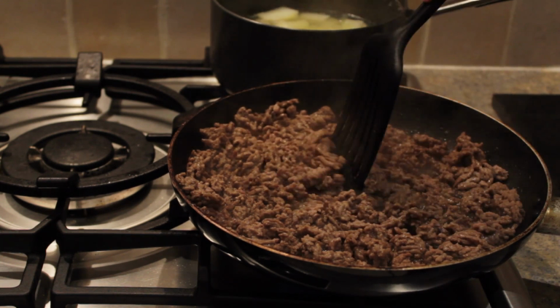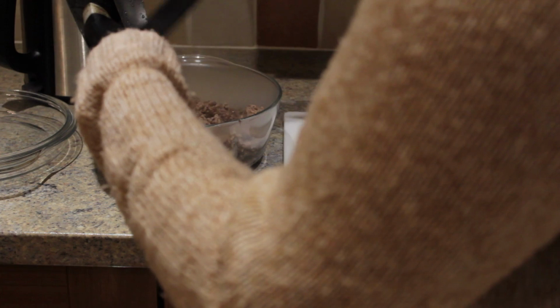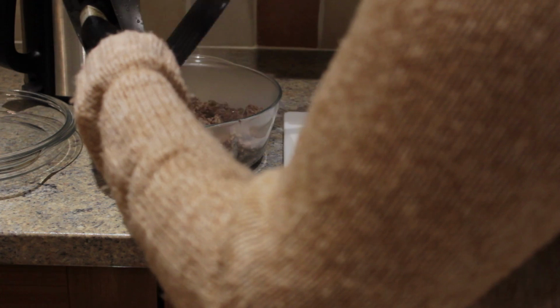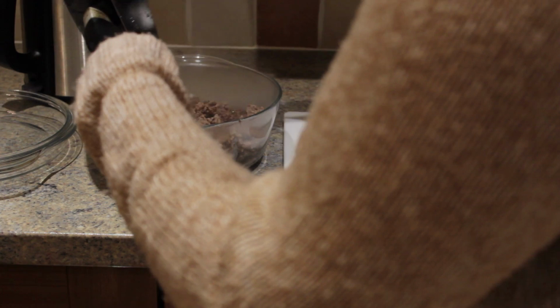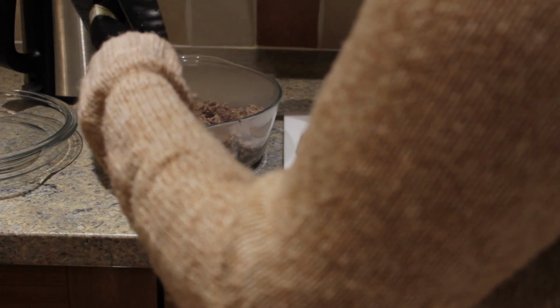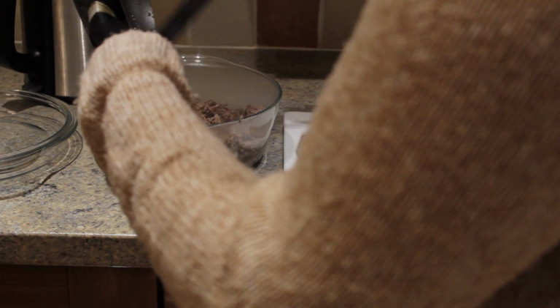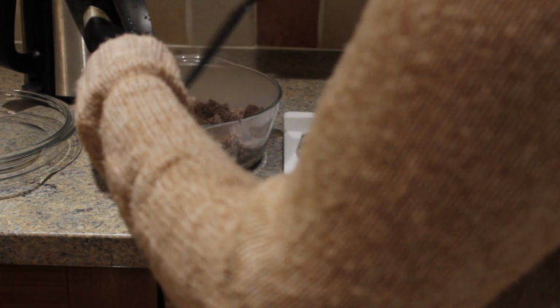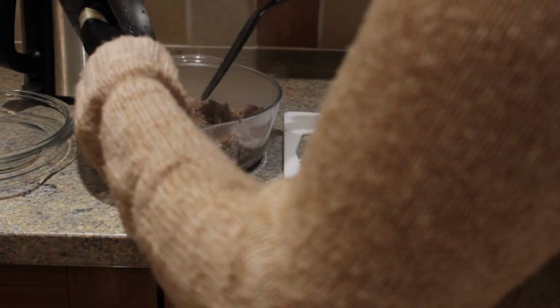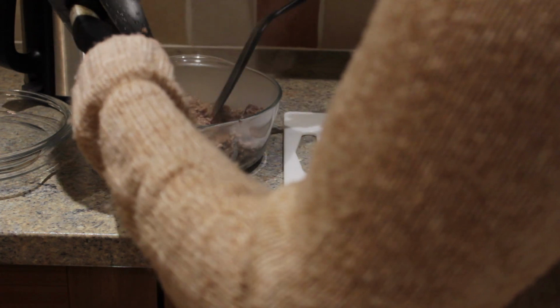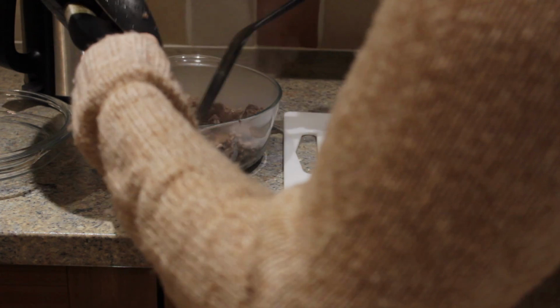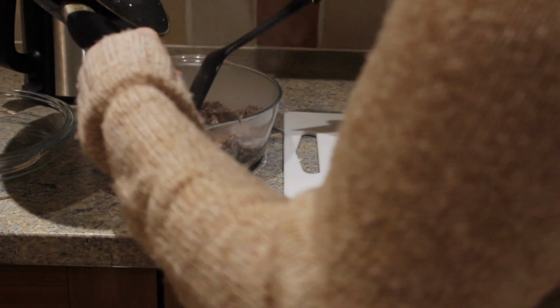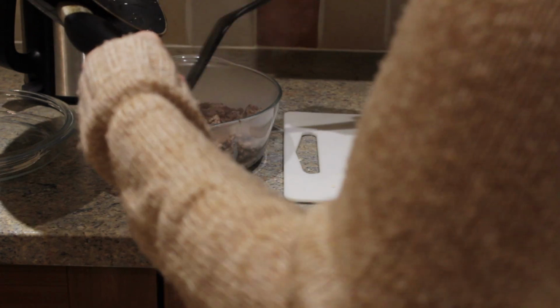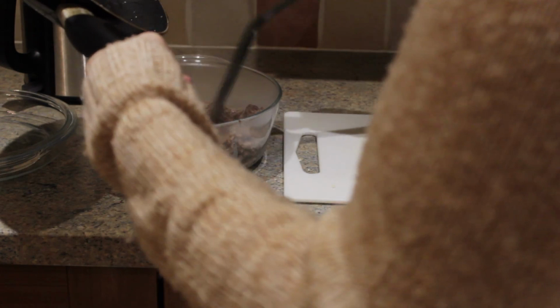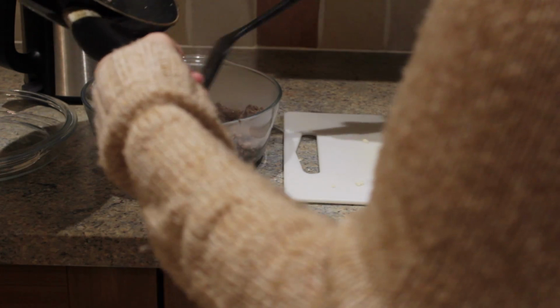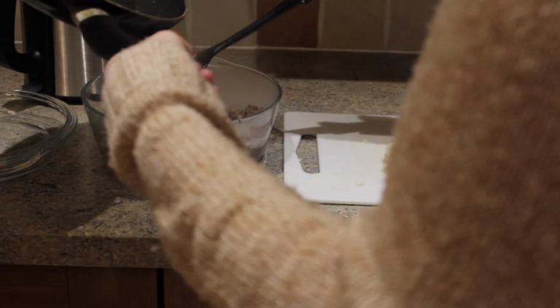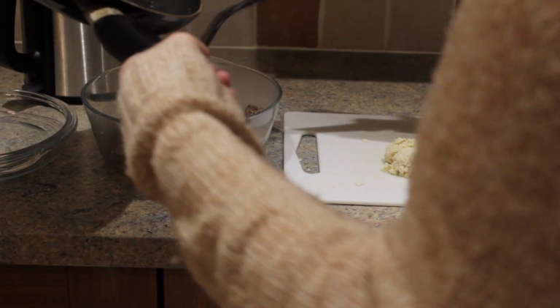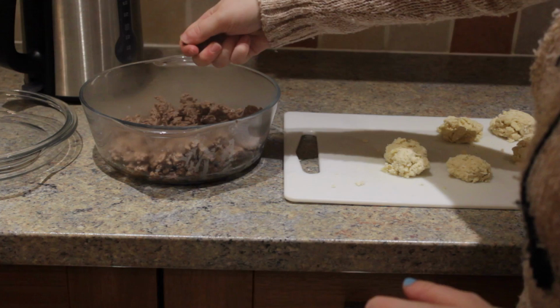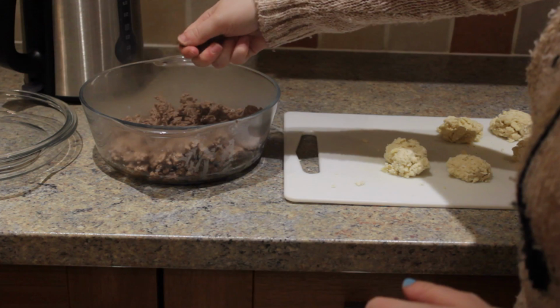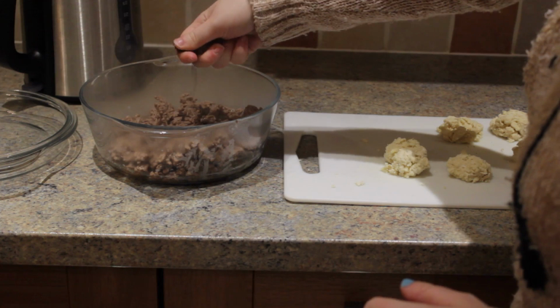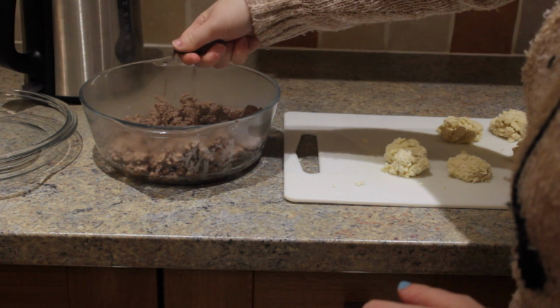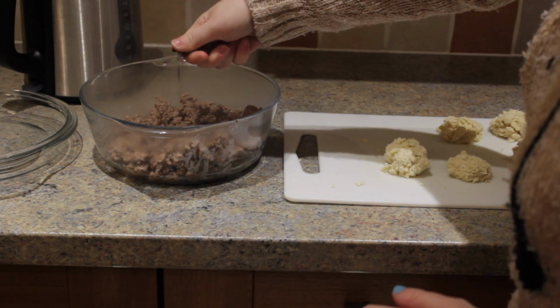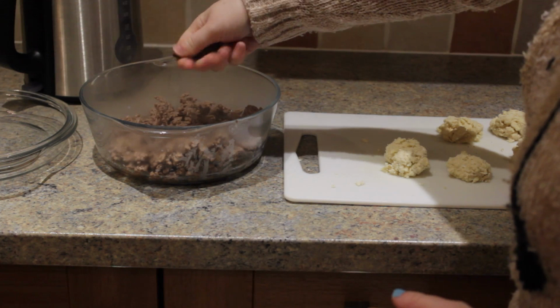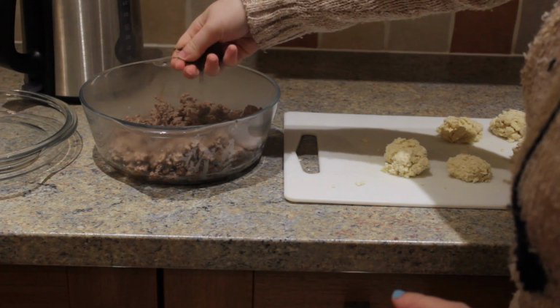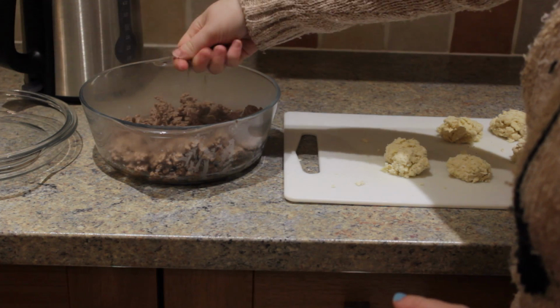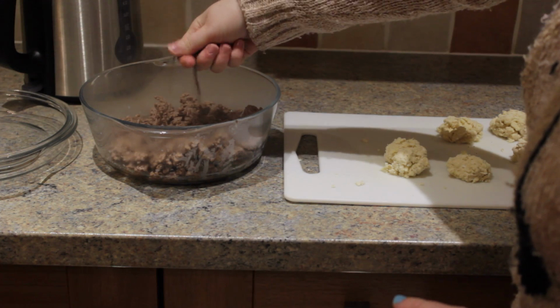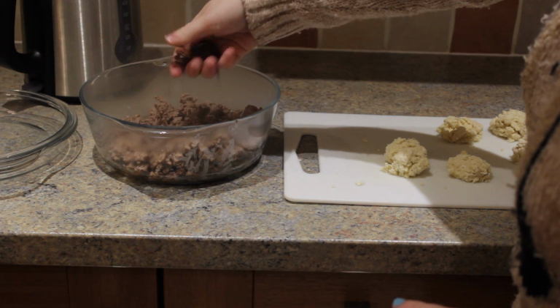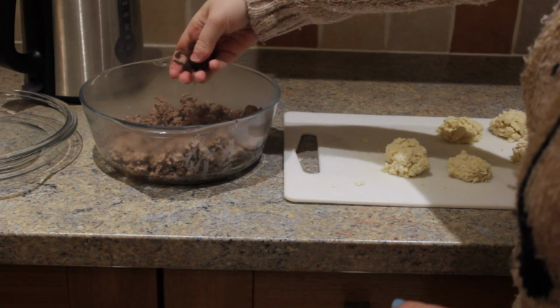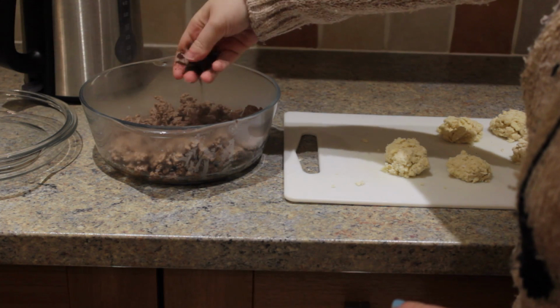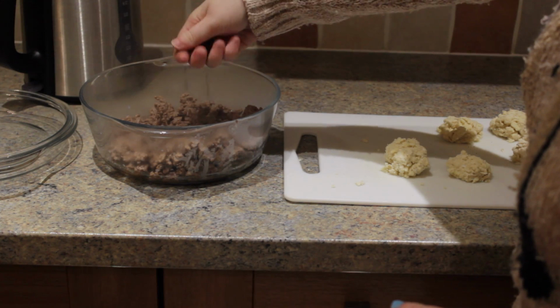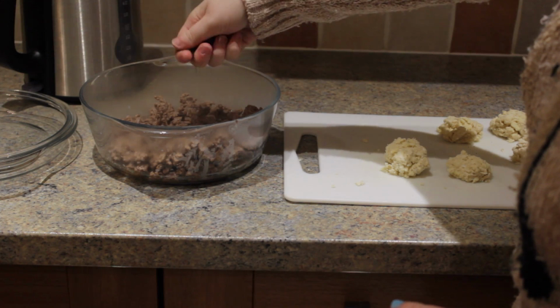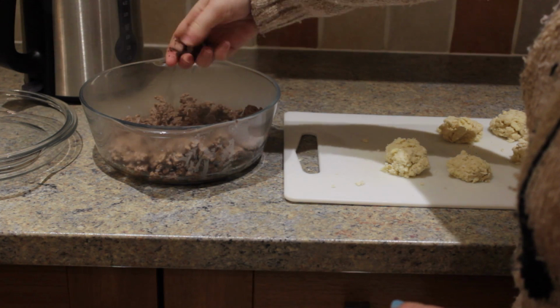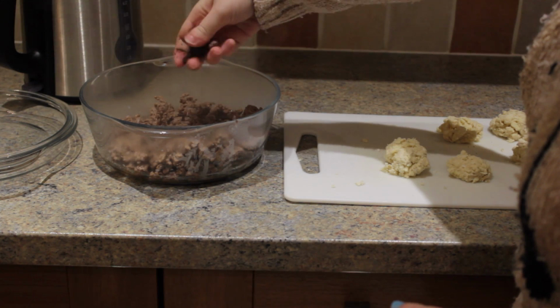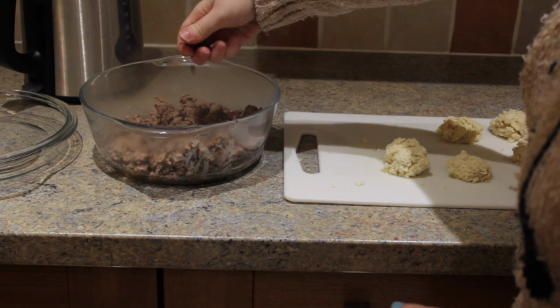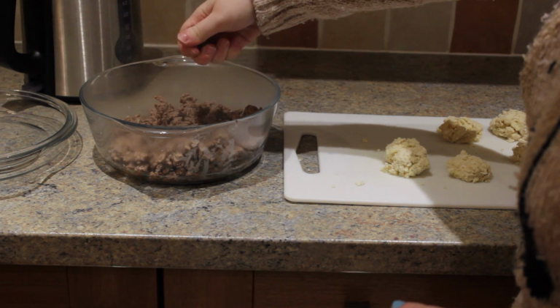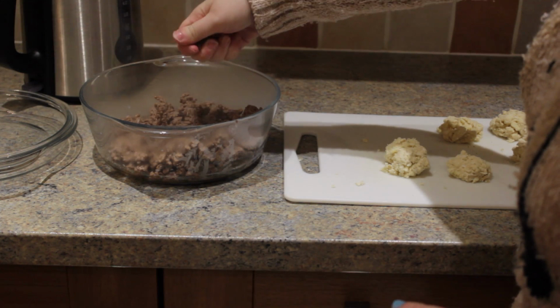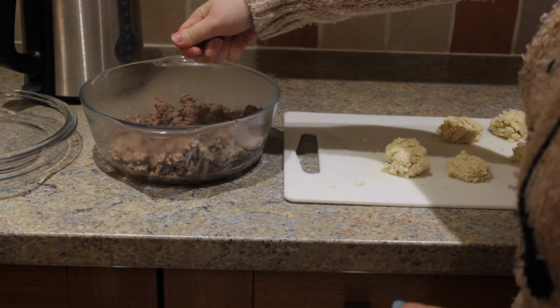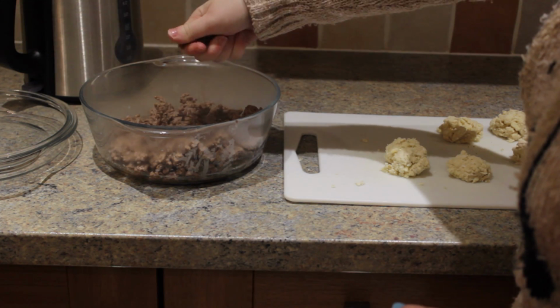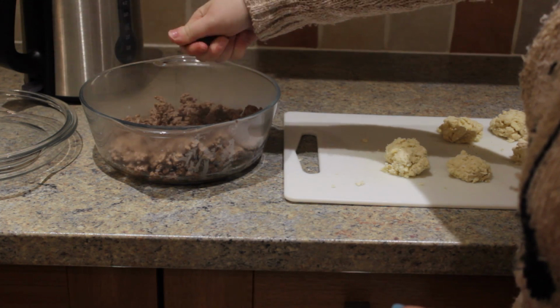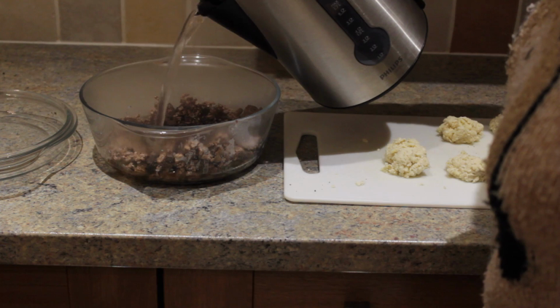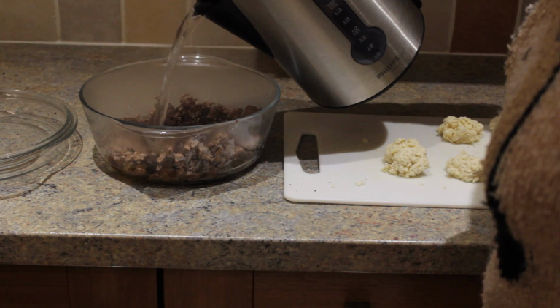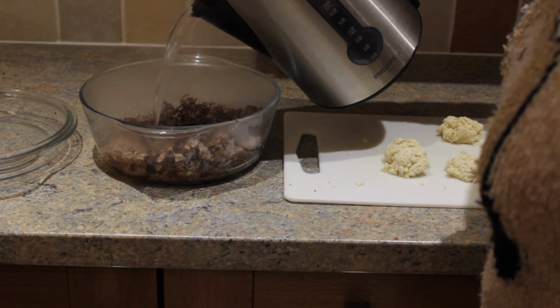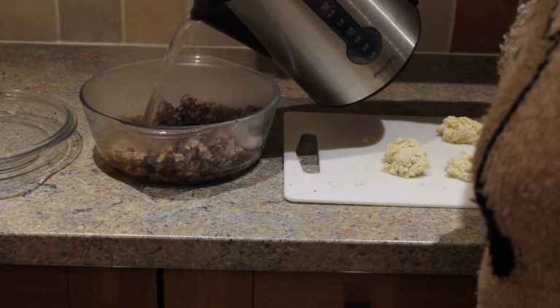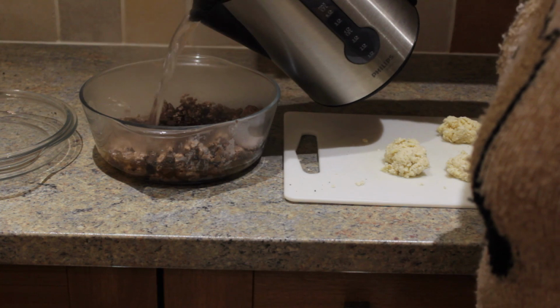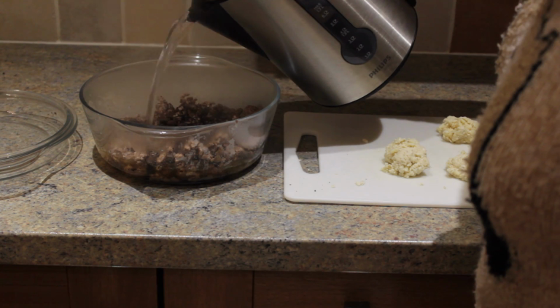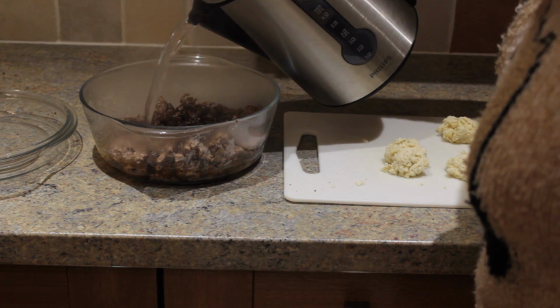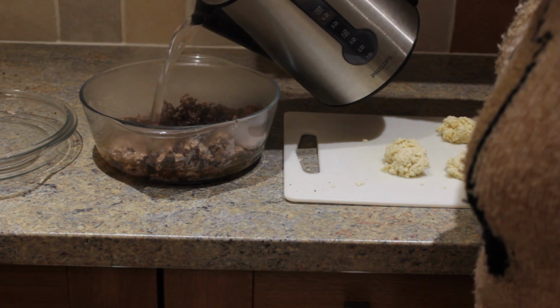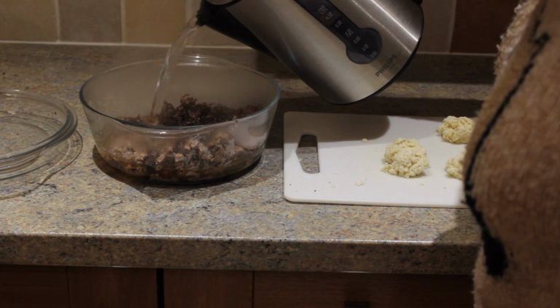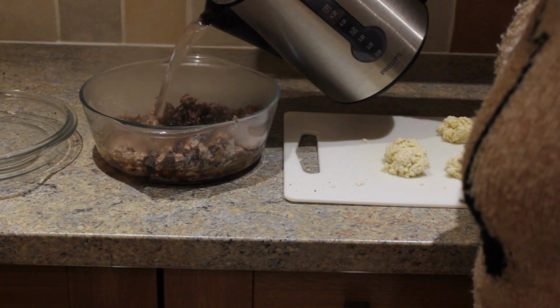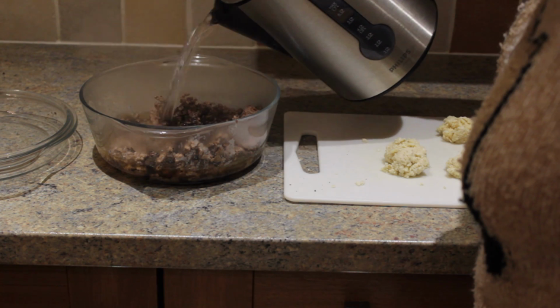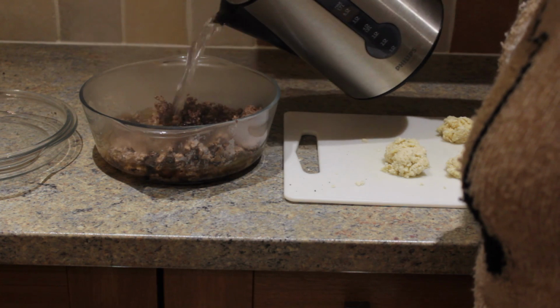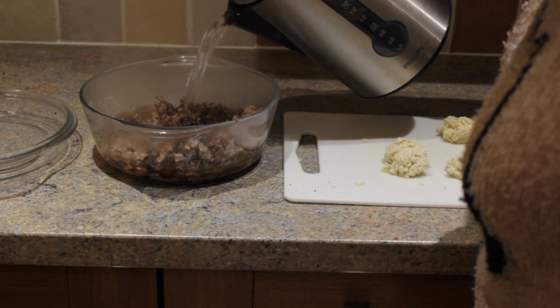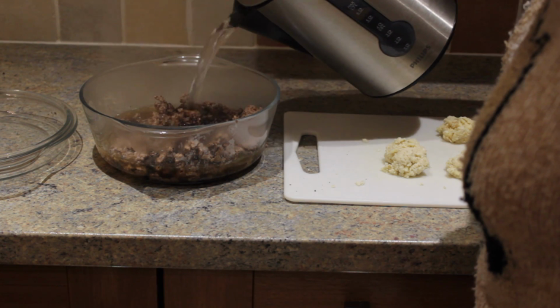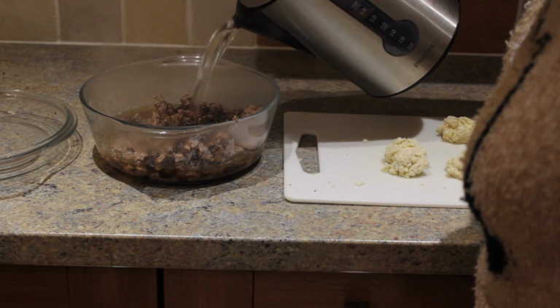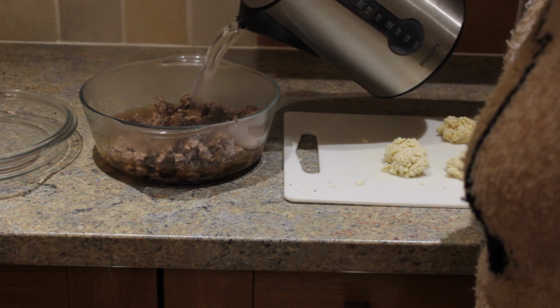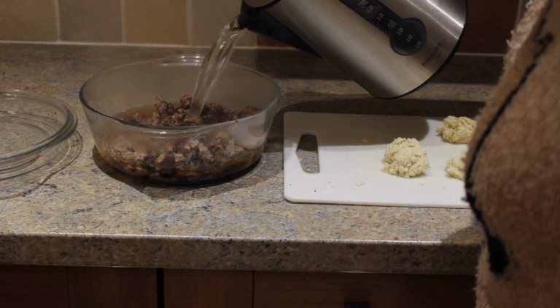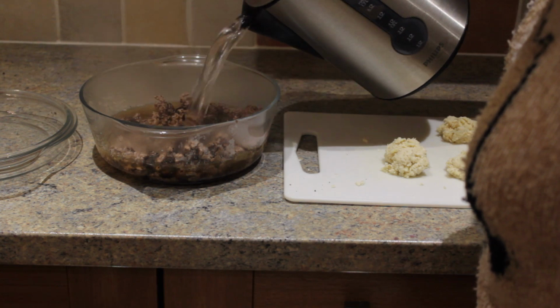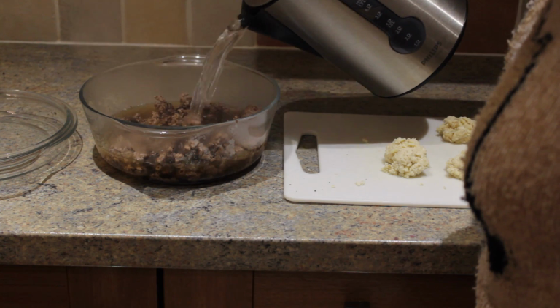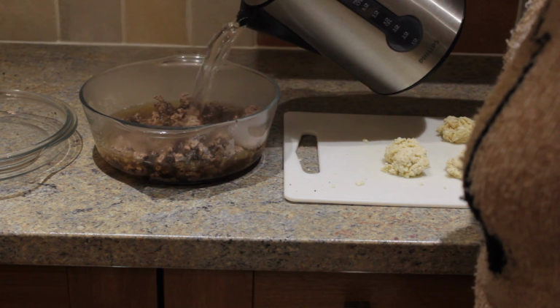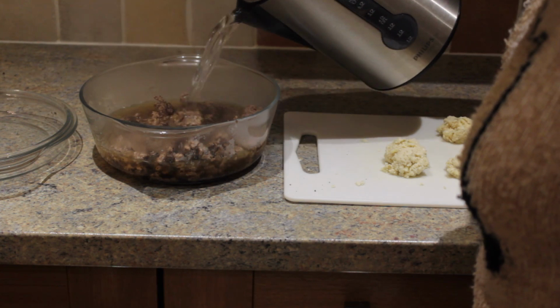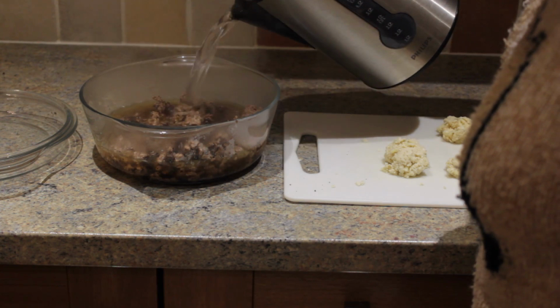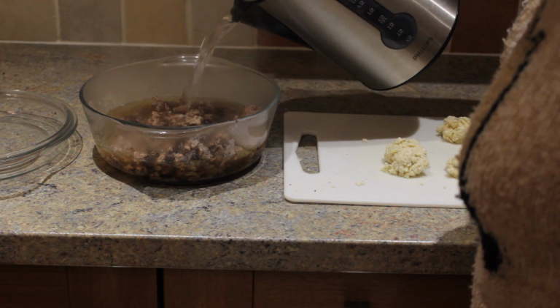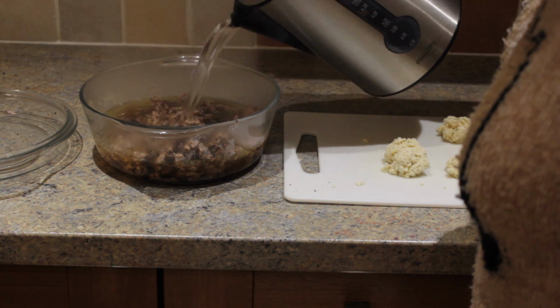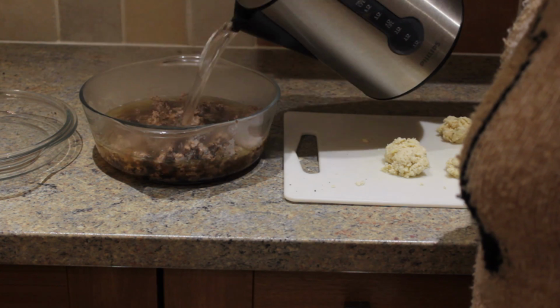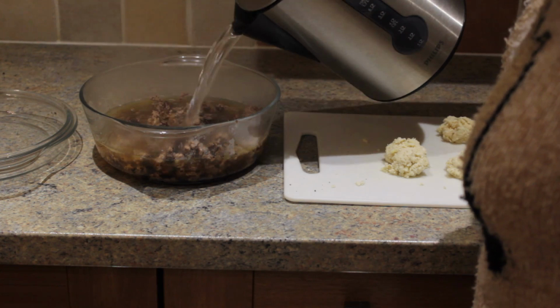Pour the mince into an oven-proof dish and sprinkle on an OXO cube, add the boiling water from the kettle, and then add the dumplings on top.